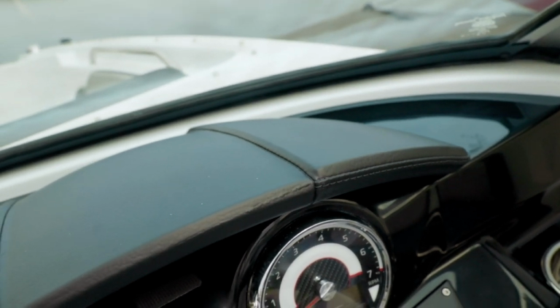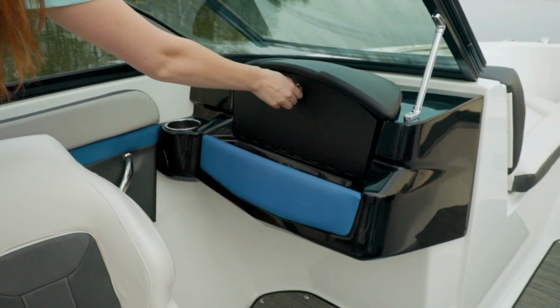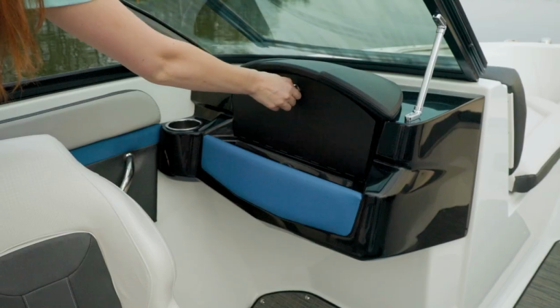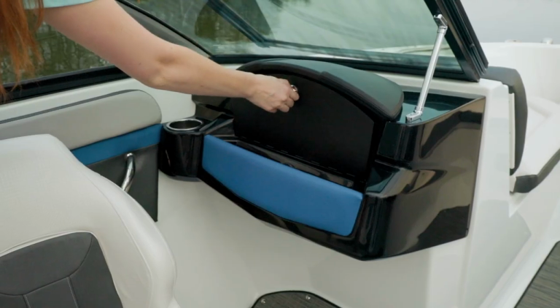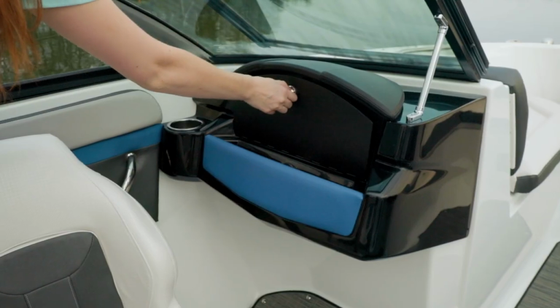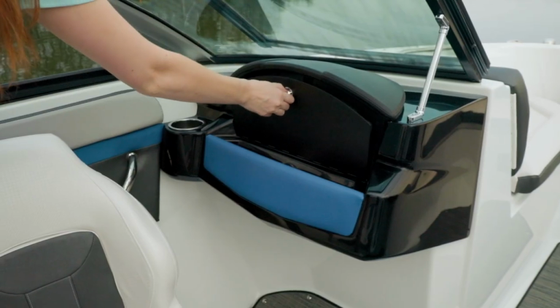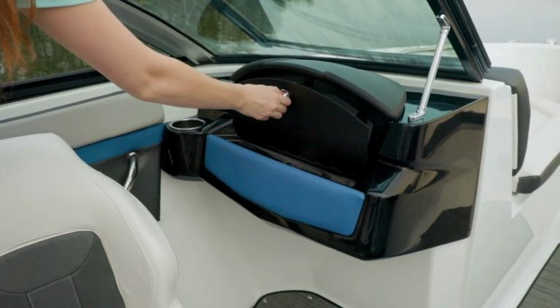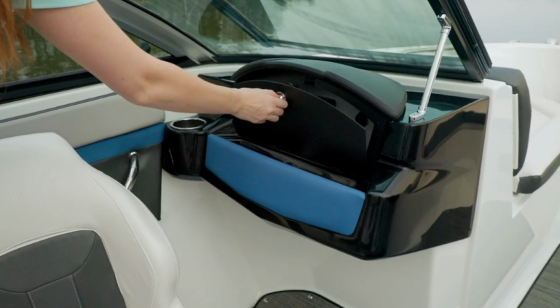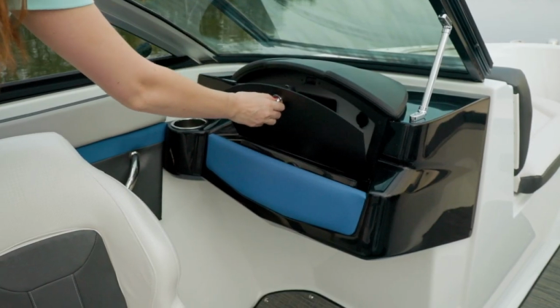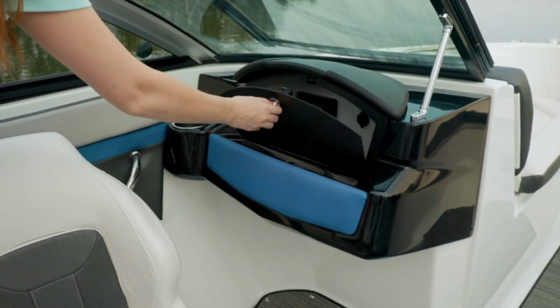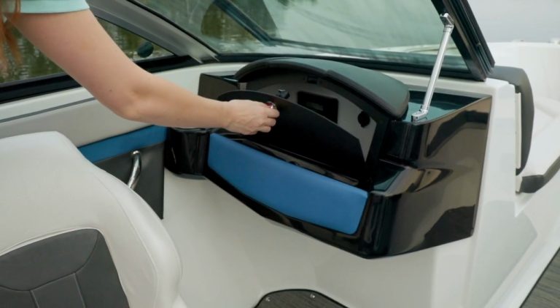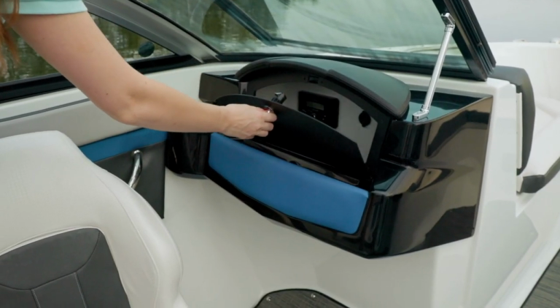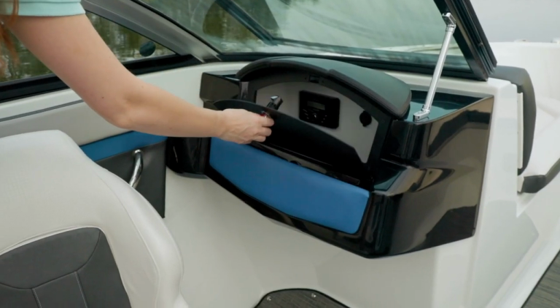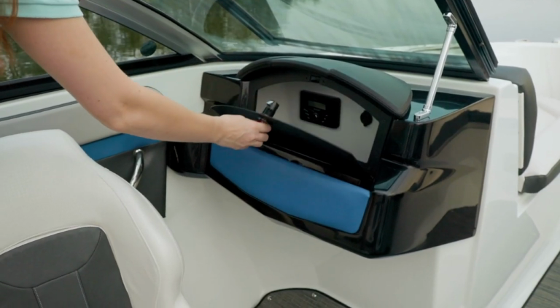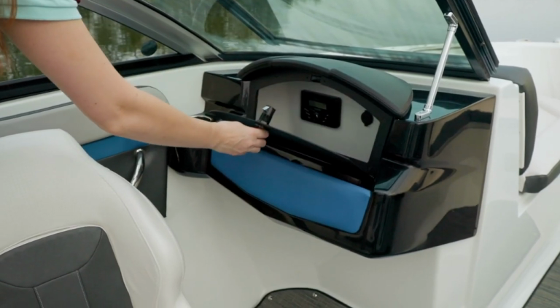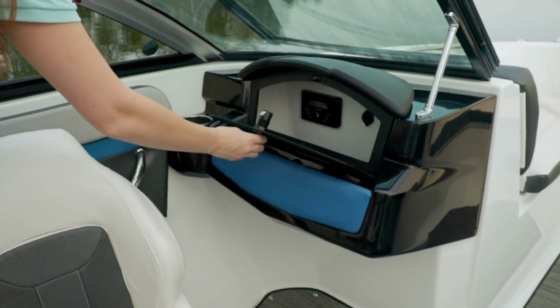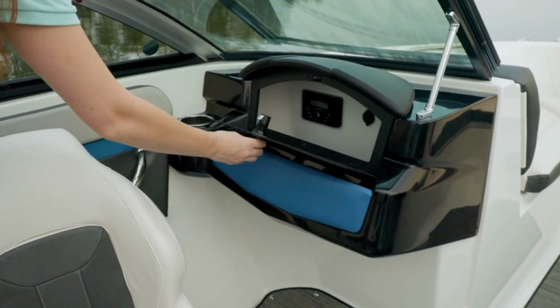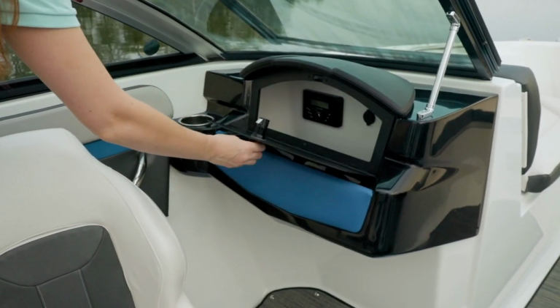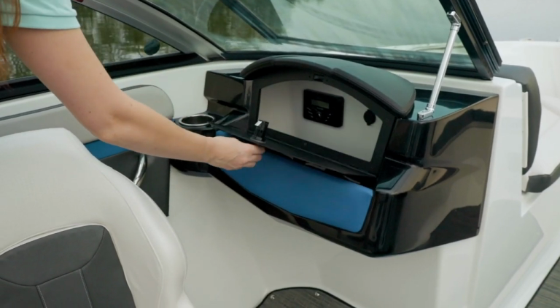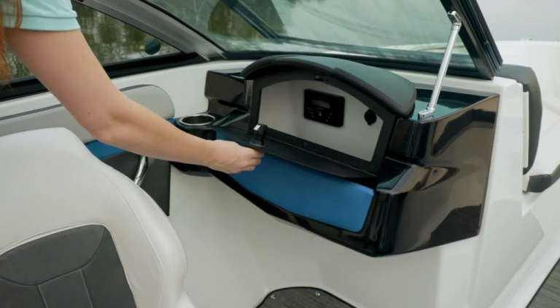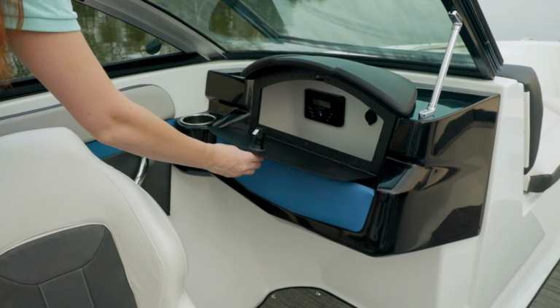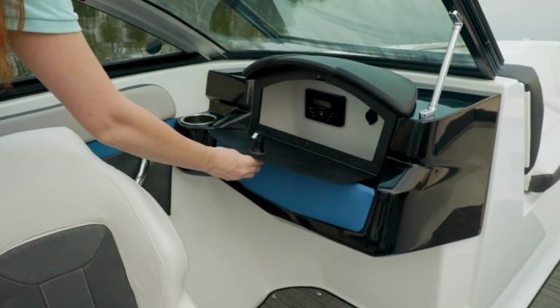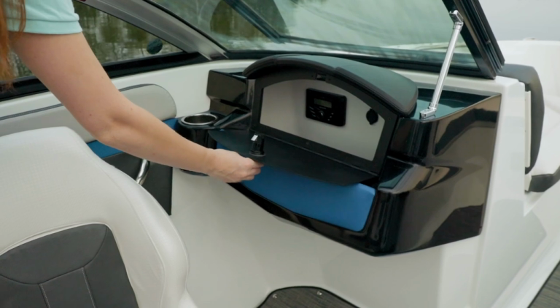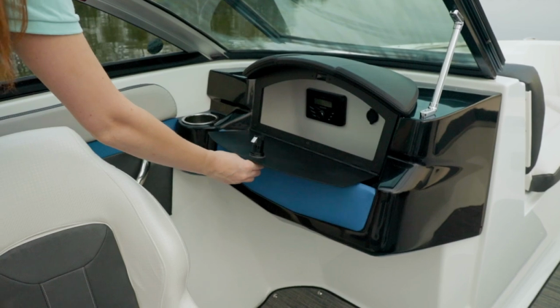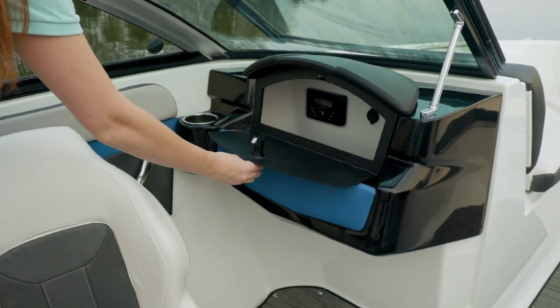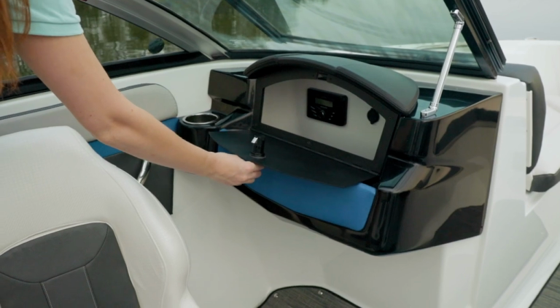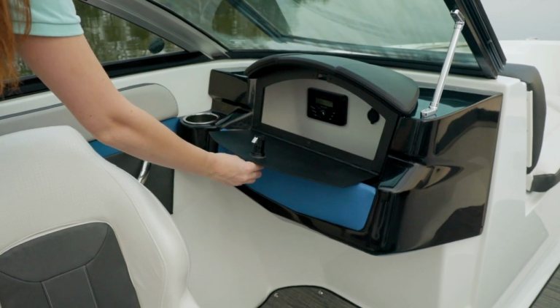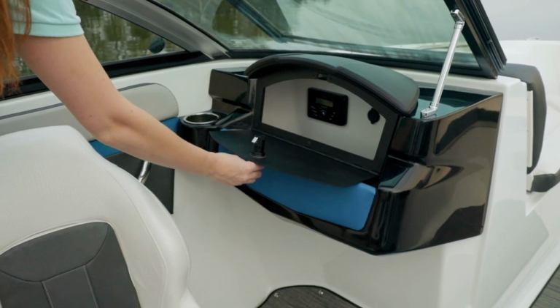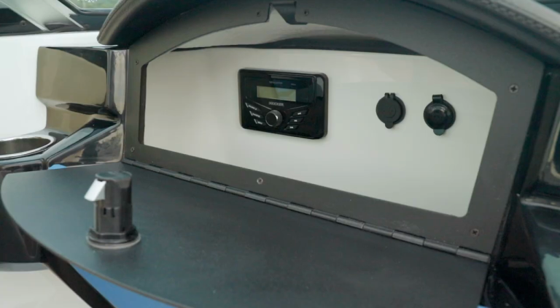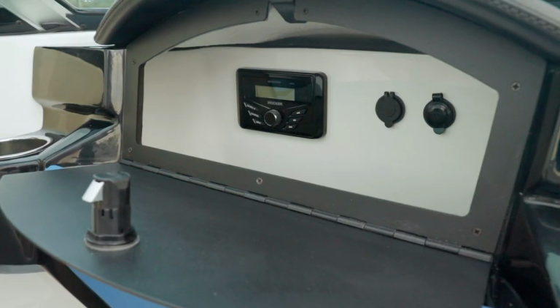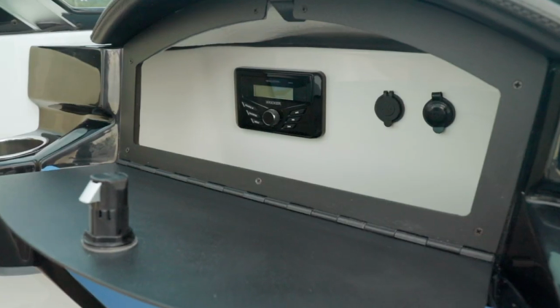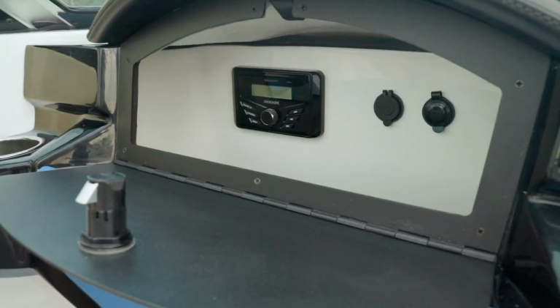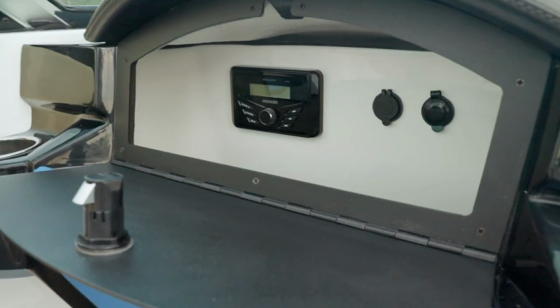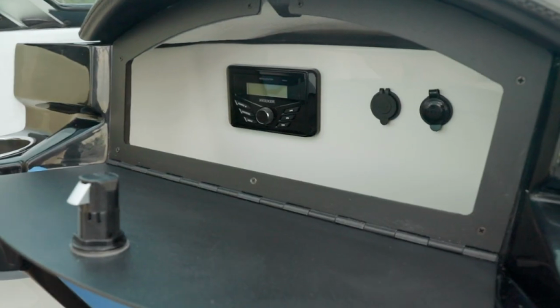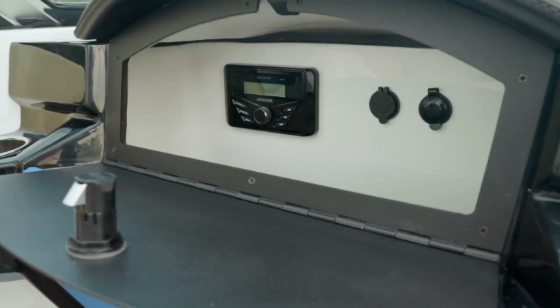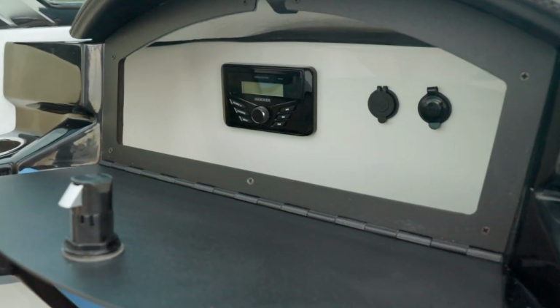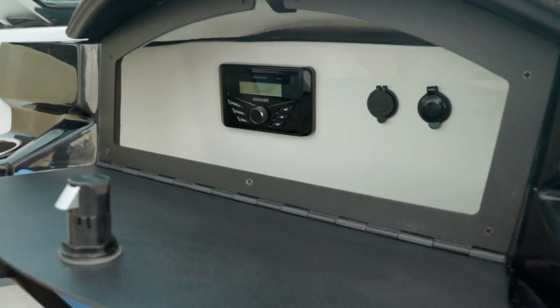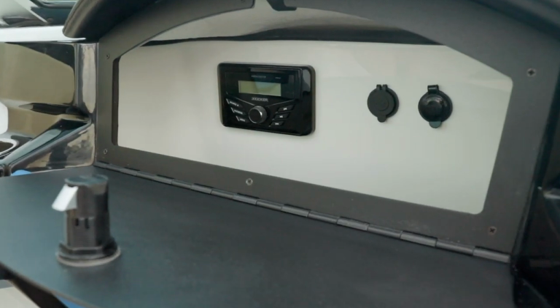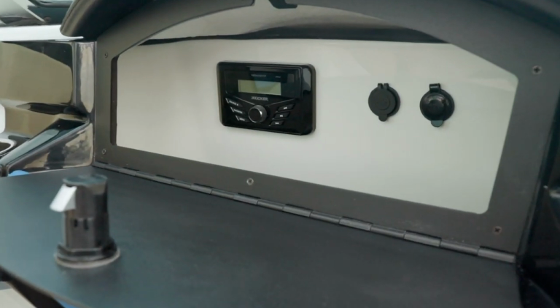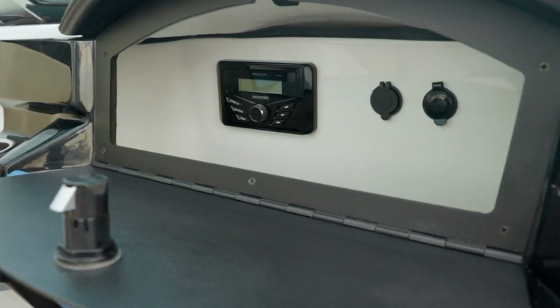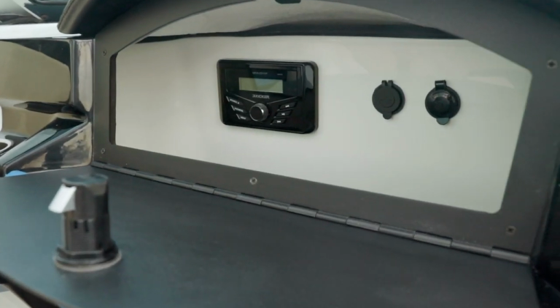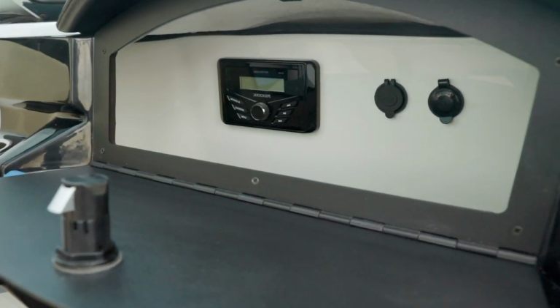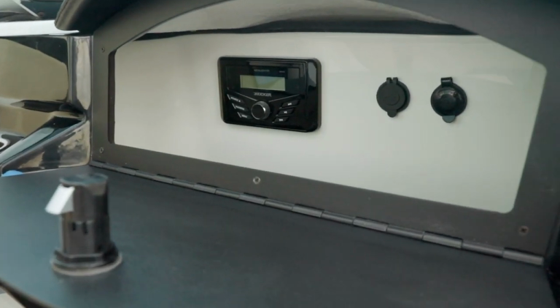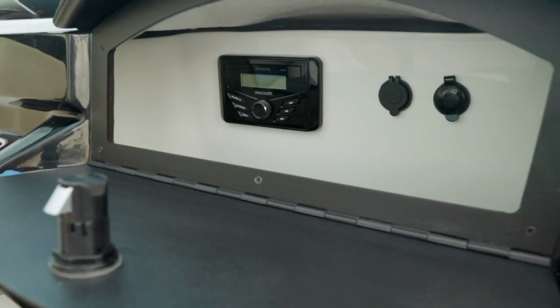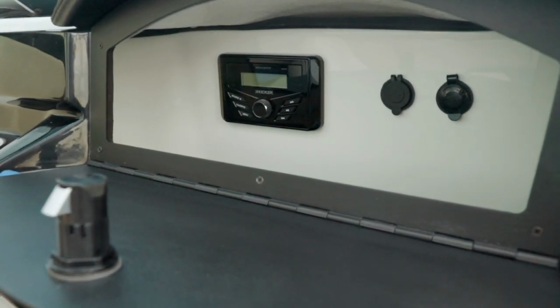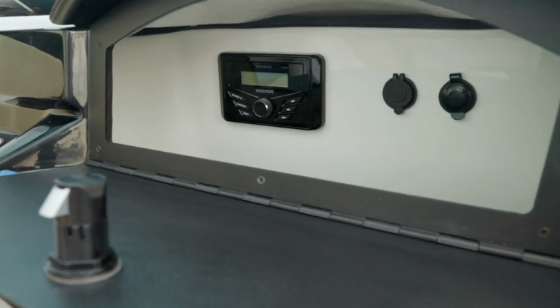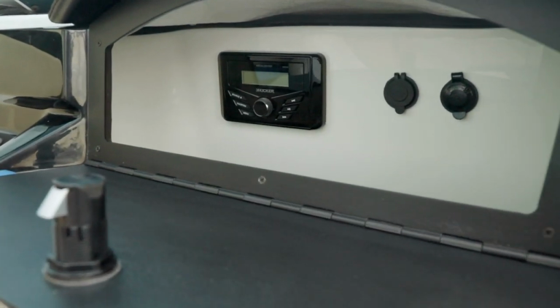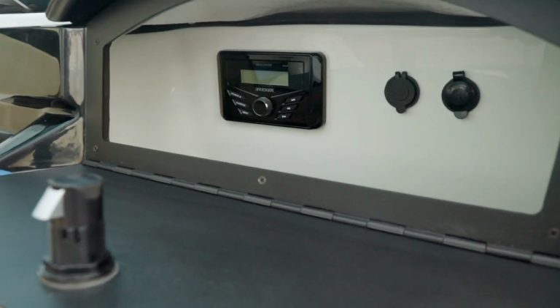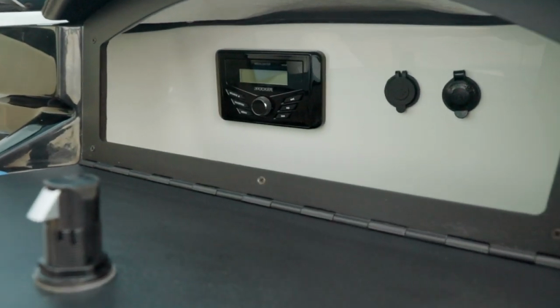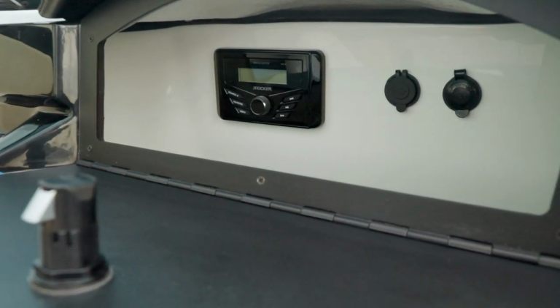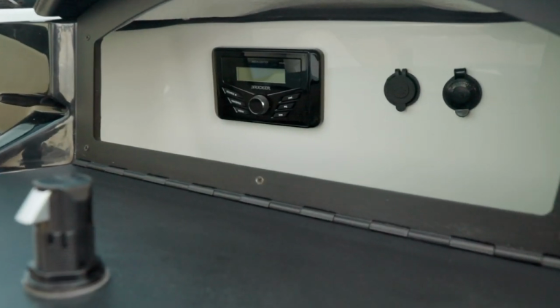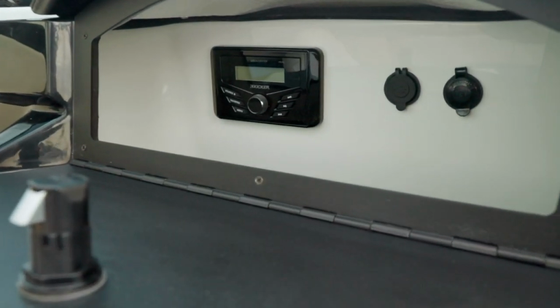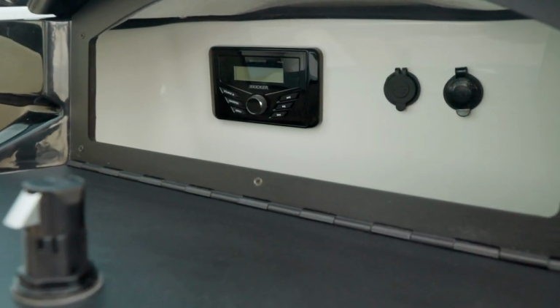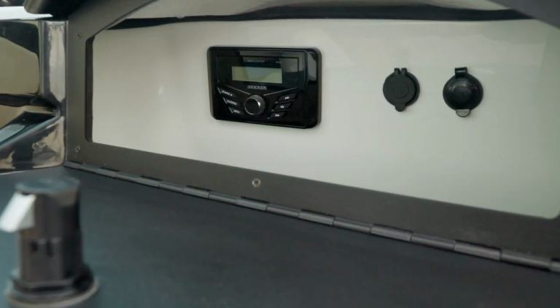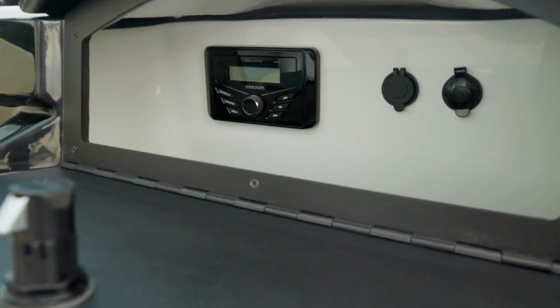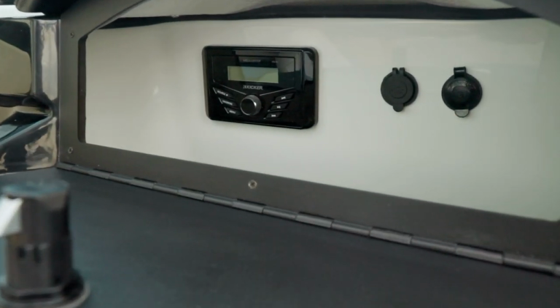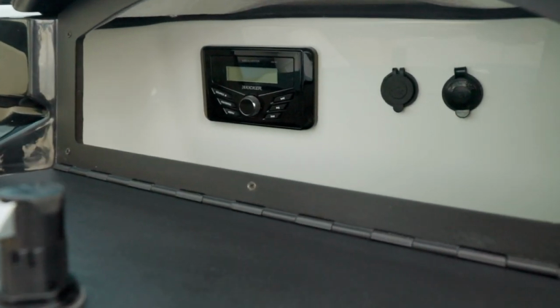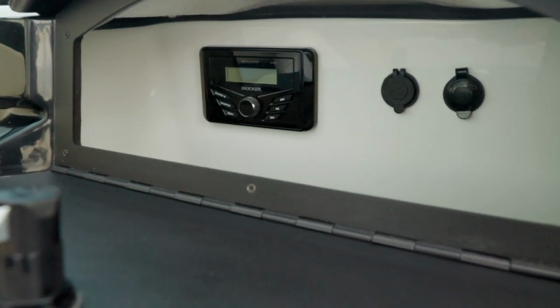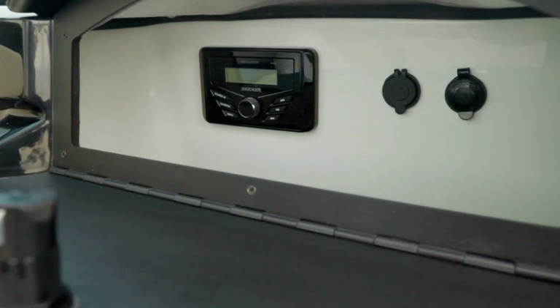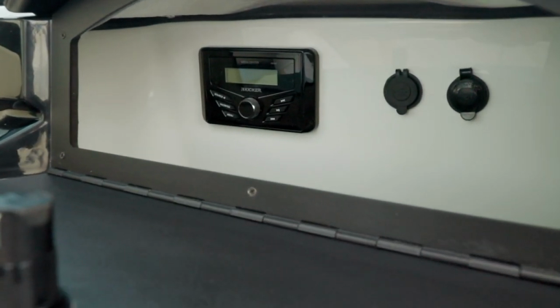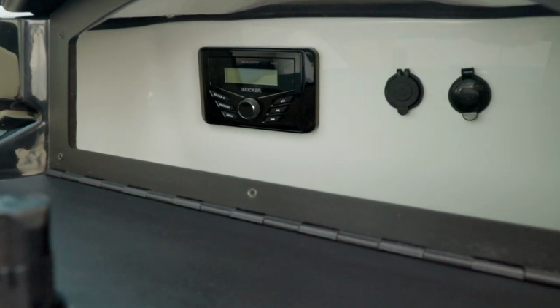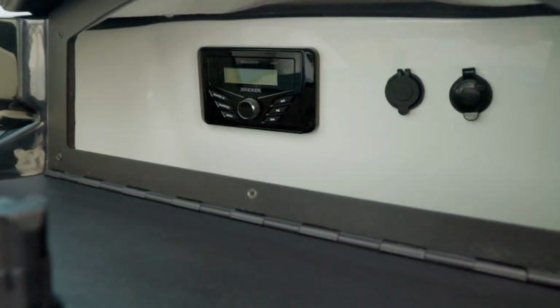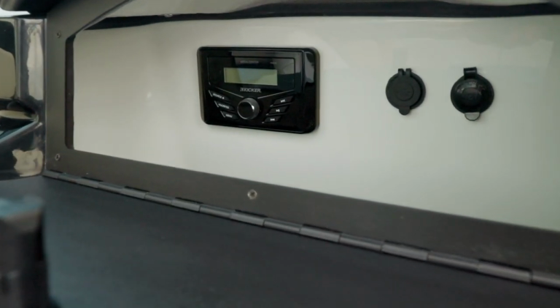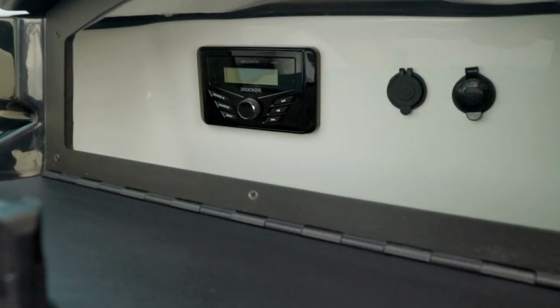Located in the port console you have the standard stereo head. Additionally you have a 12-volt outlet and a USB outlet.